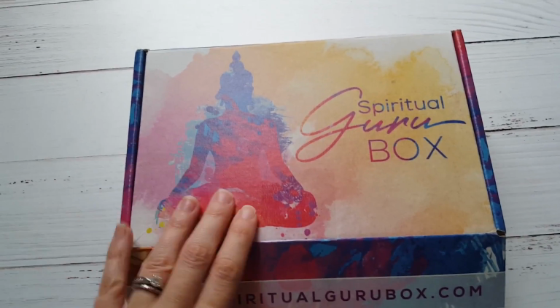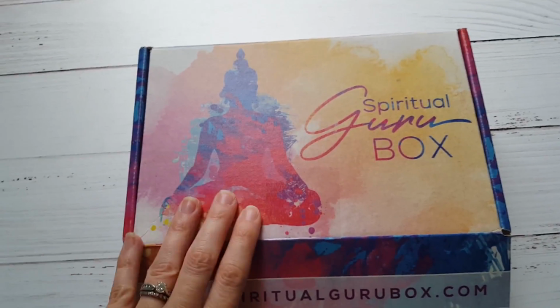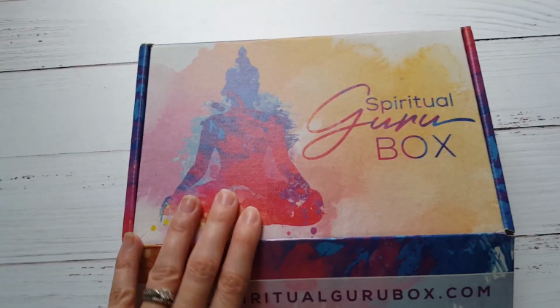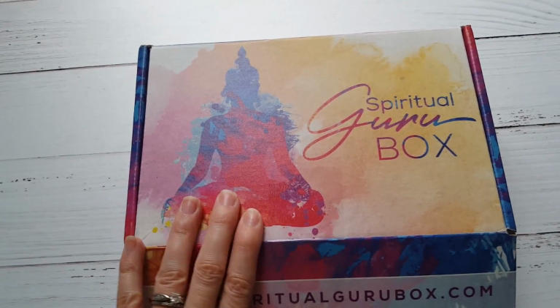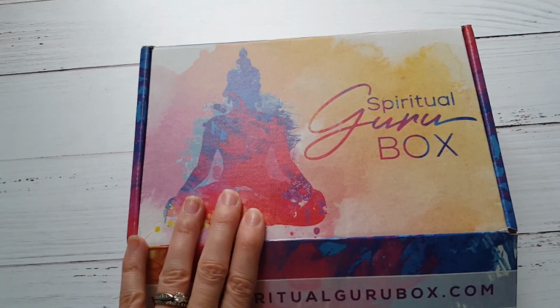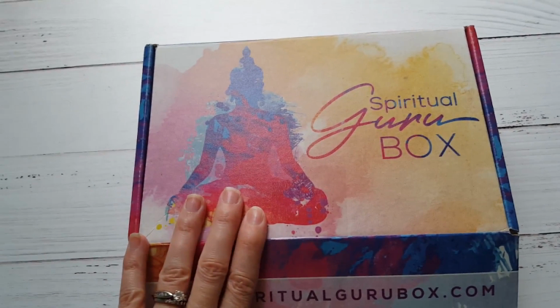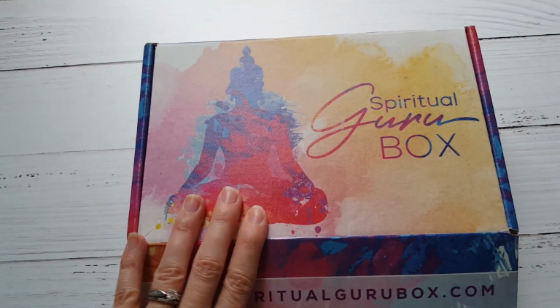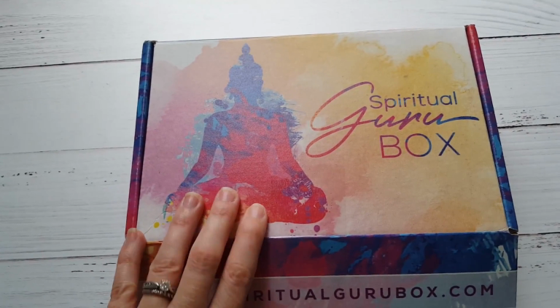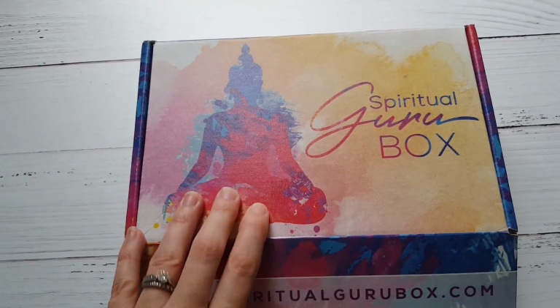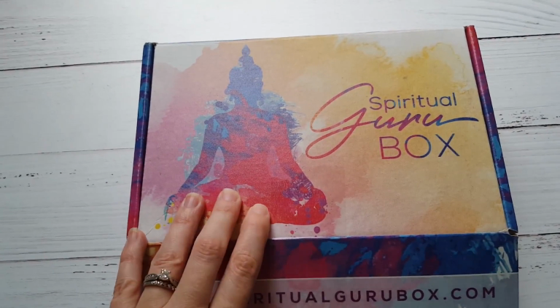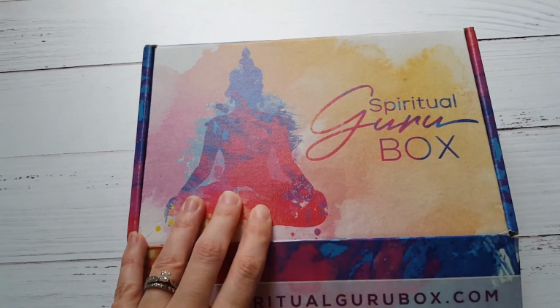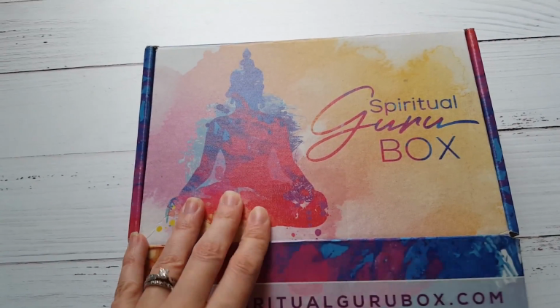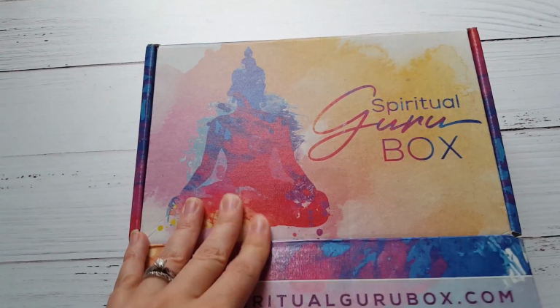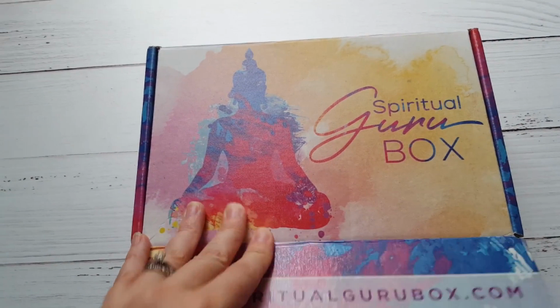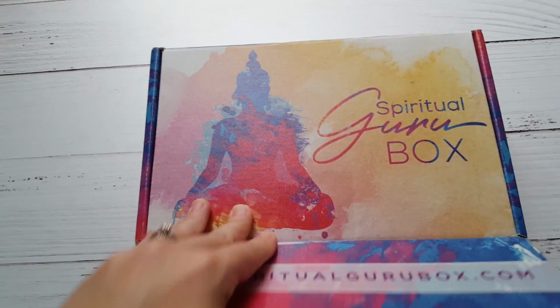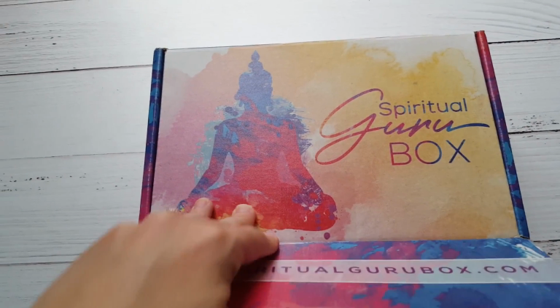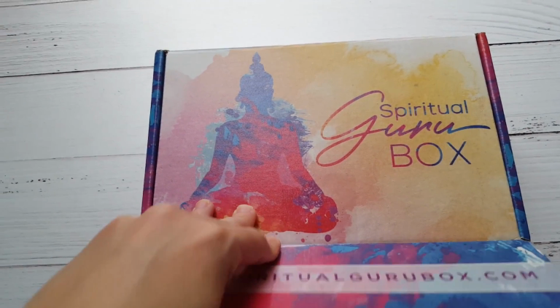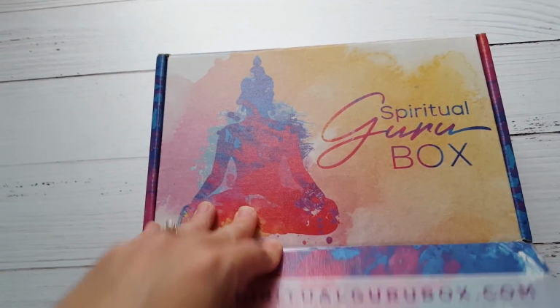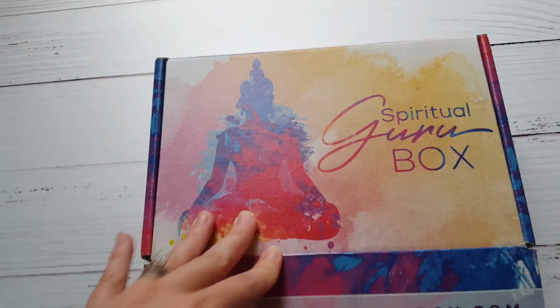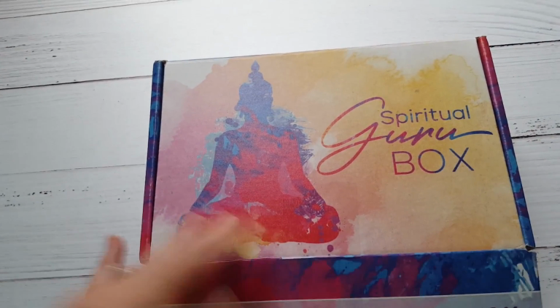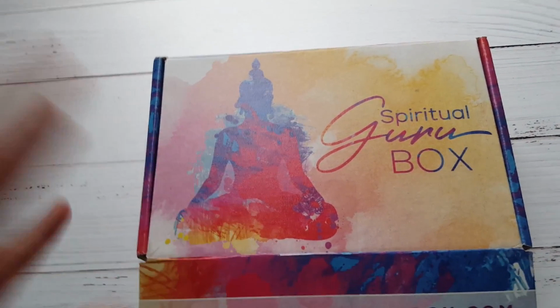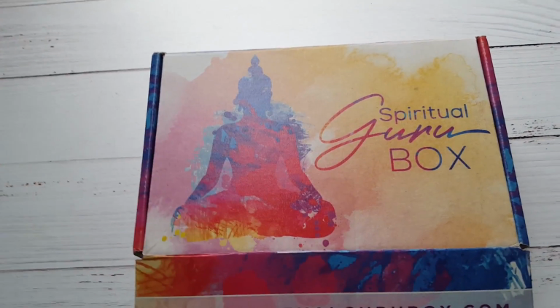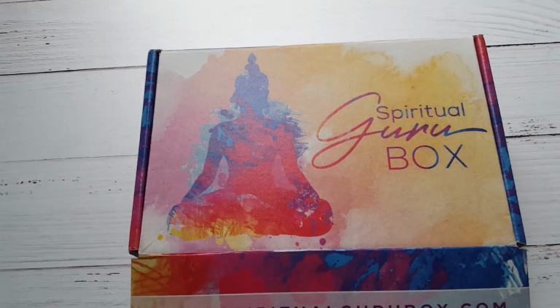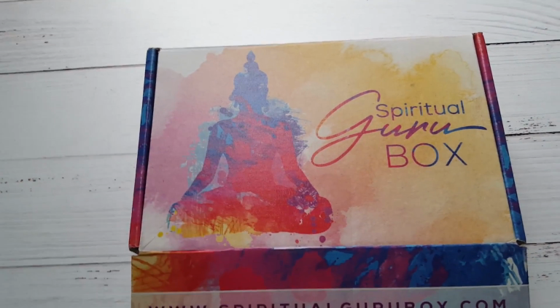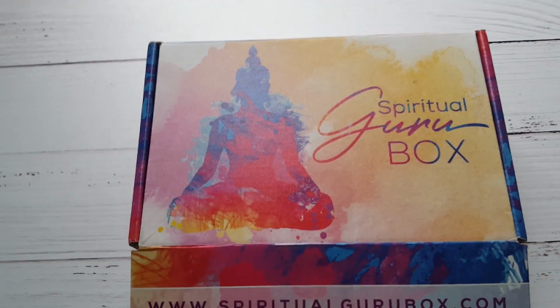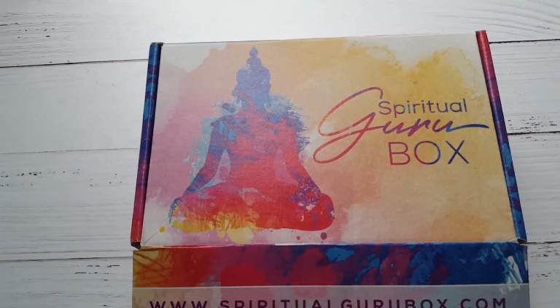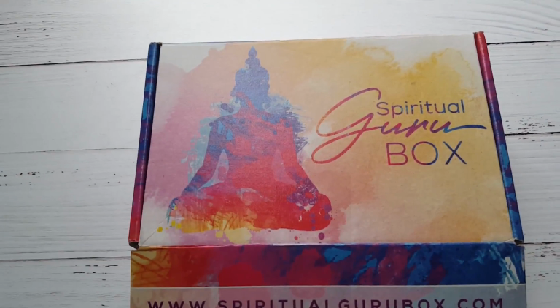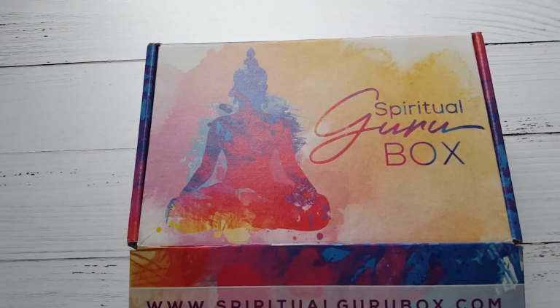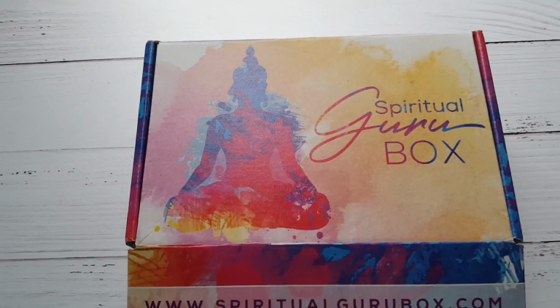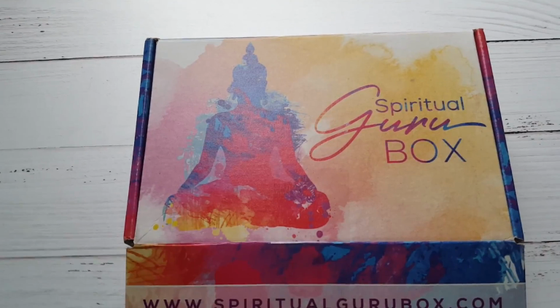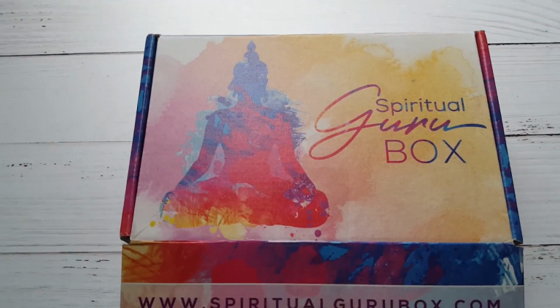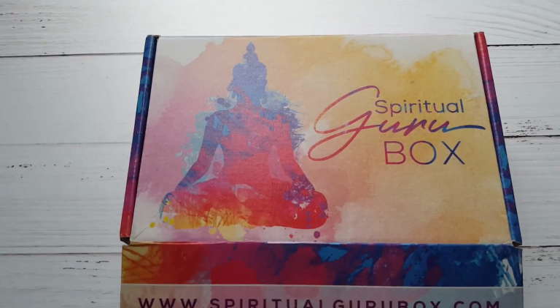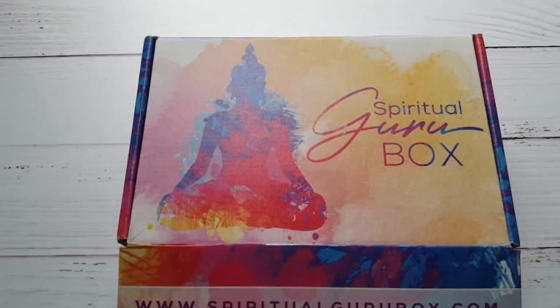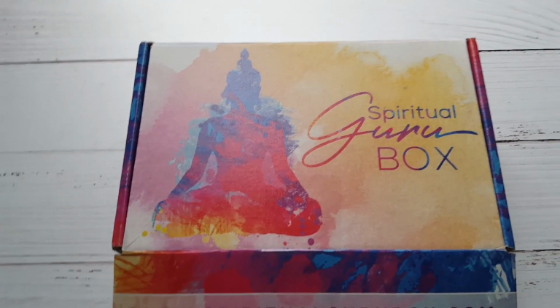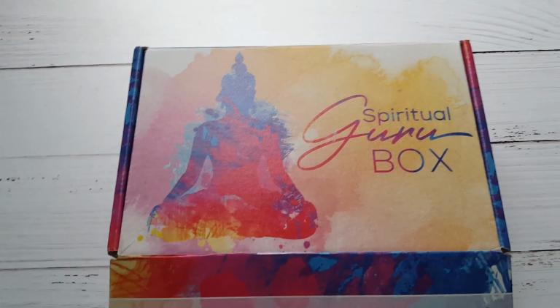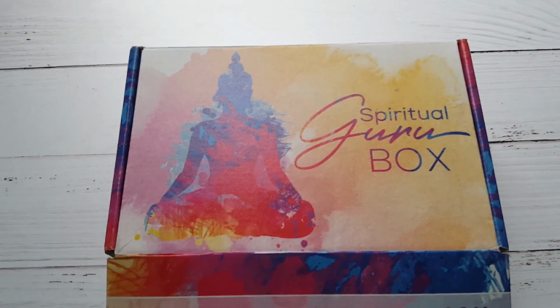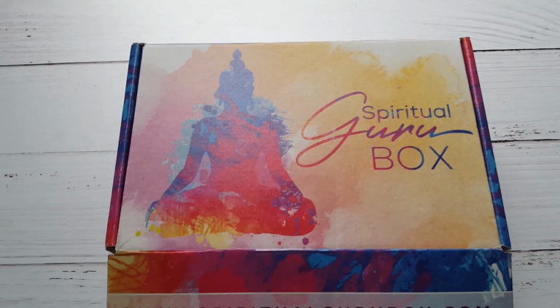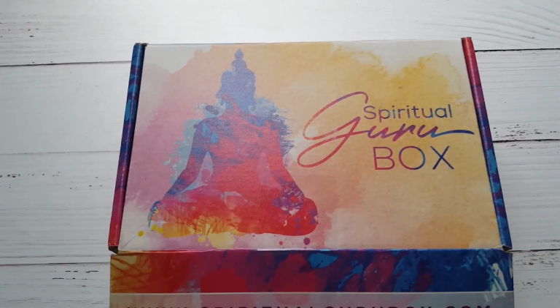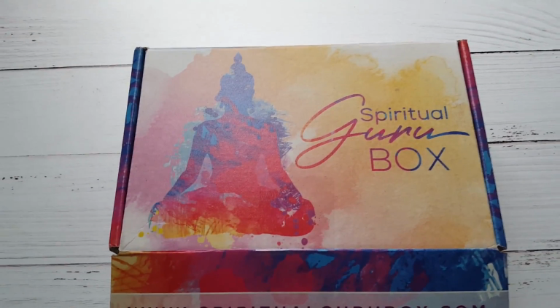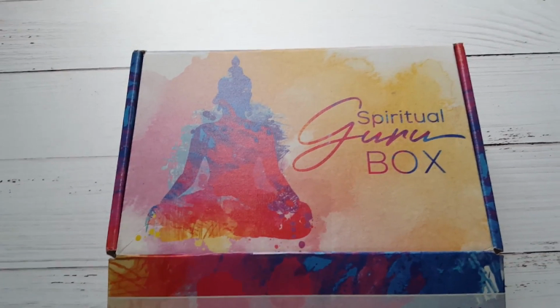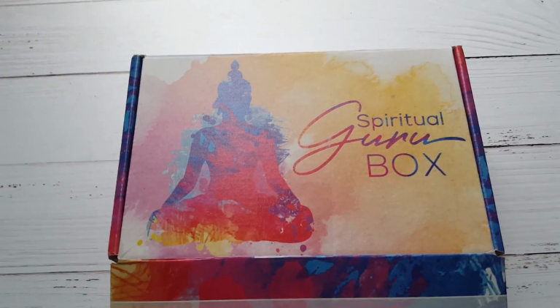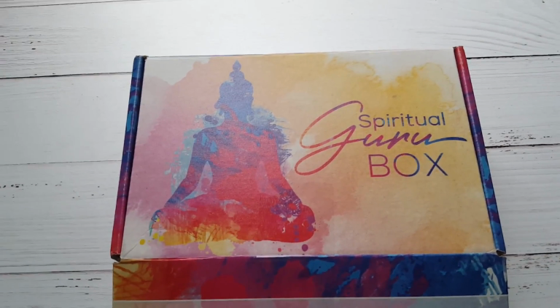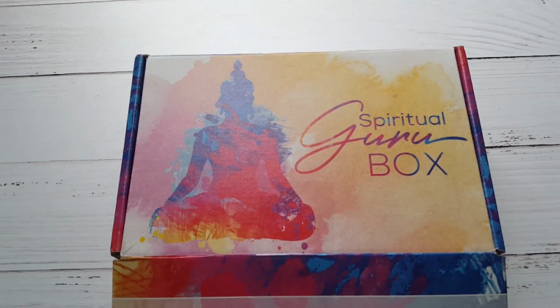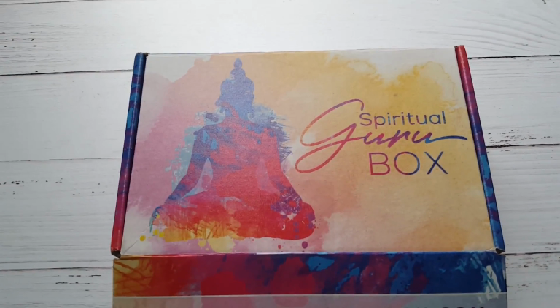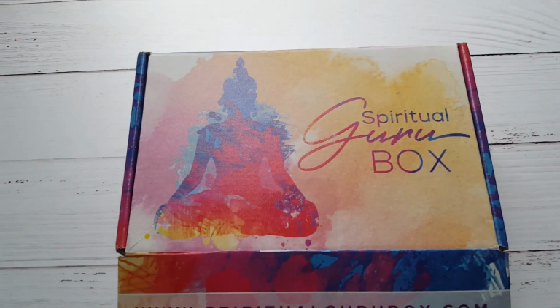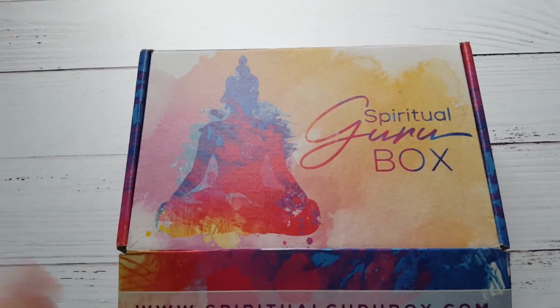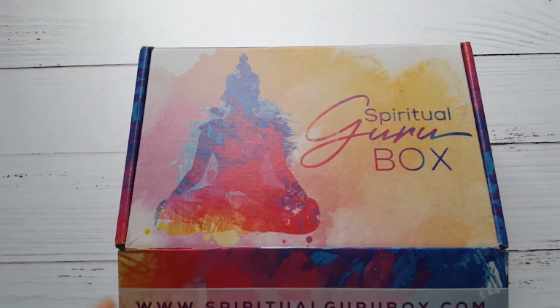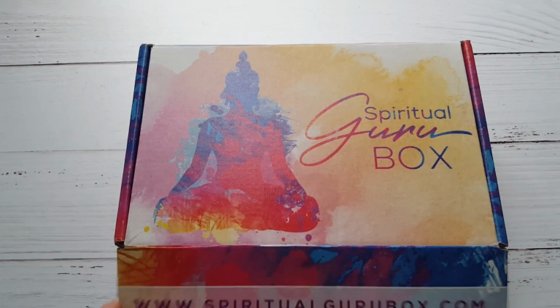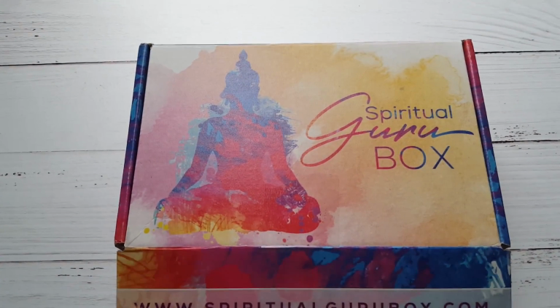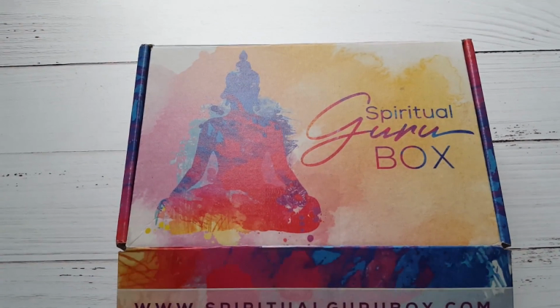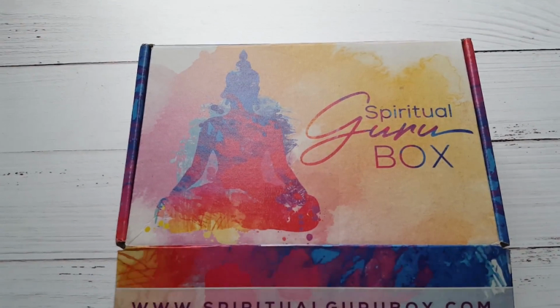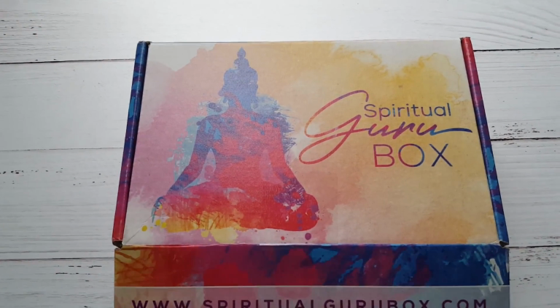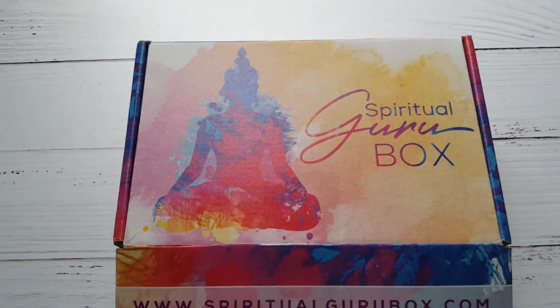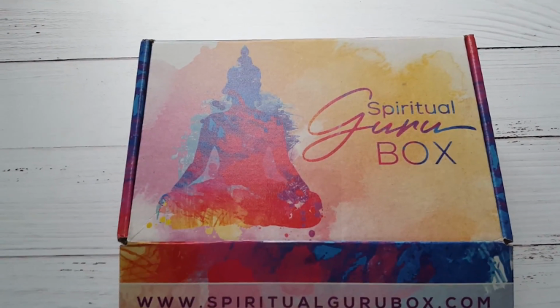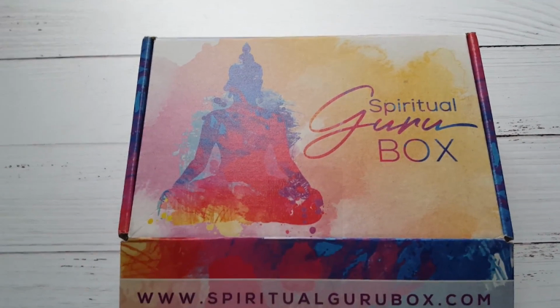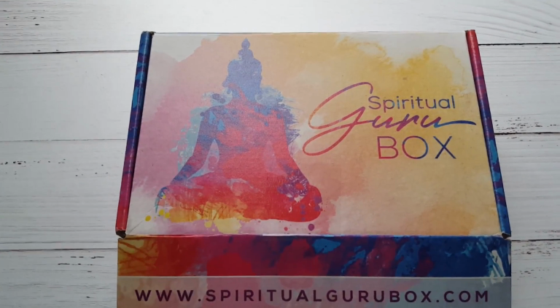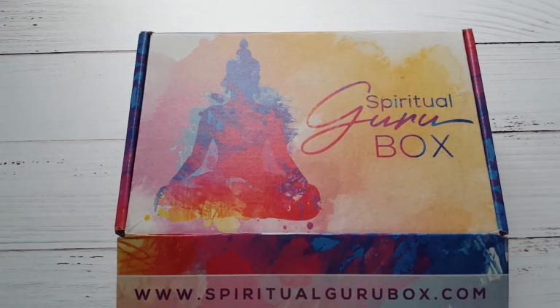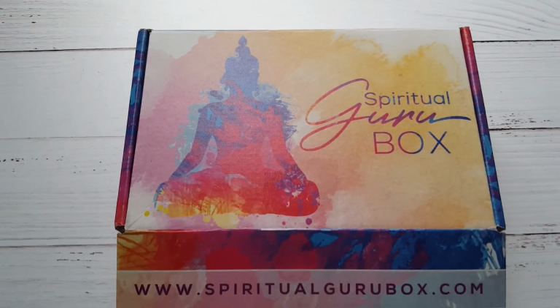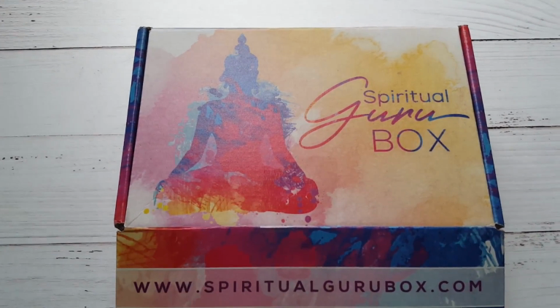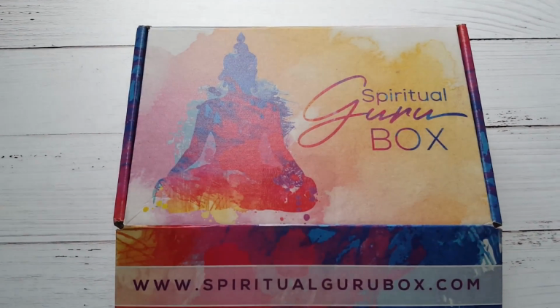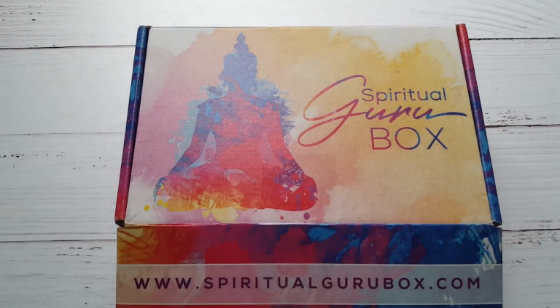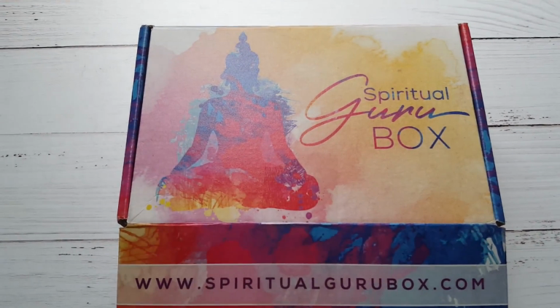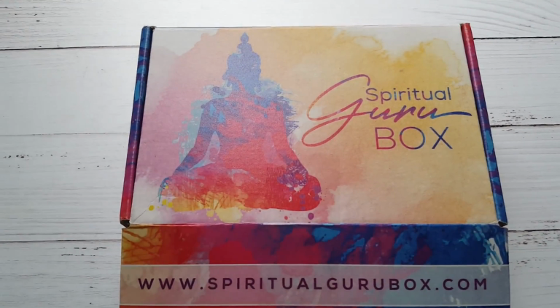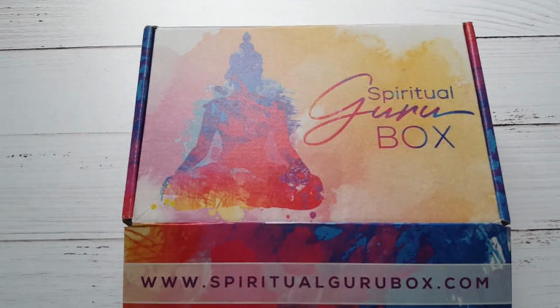I did start making this video again and then my camera overheated and turned off, so we're going to start from scratch.